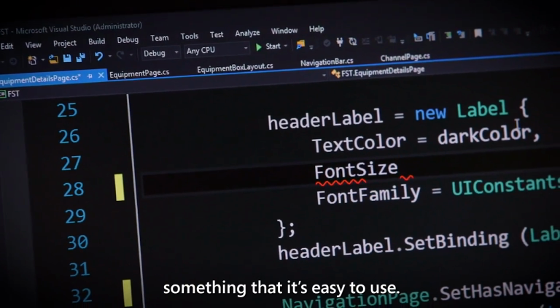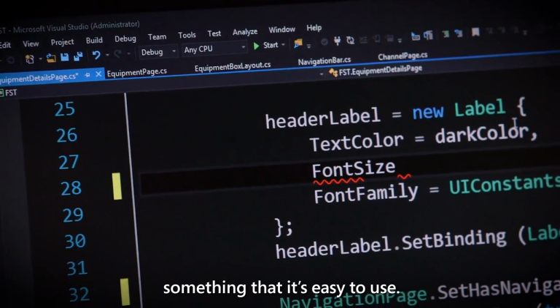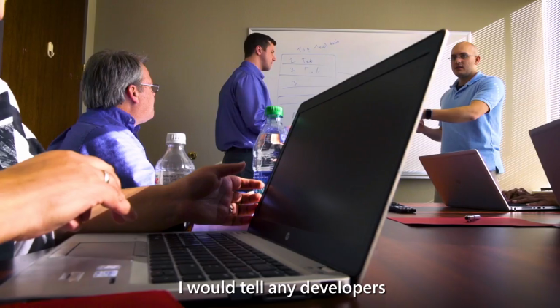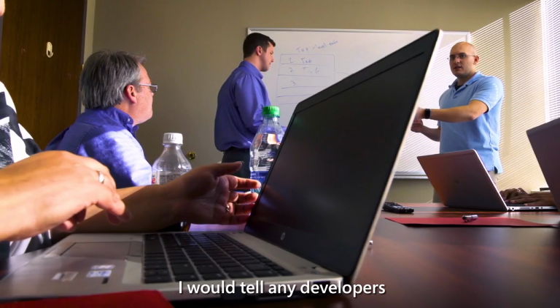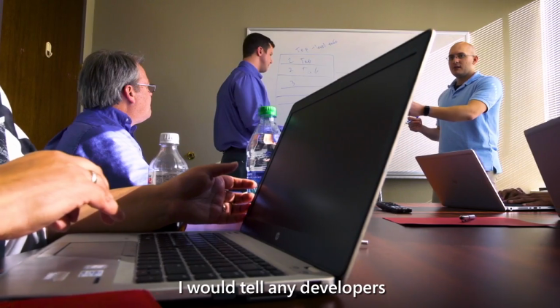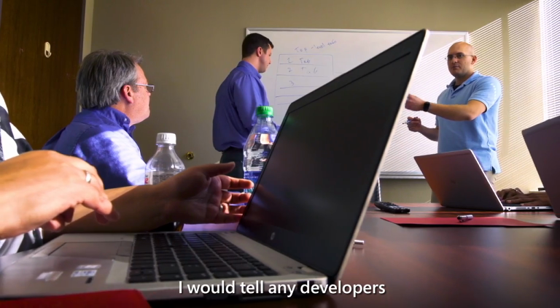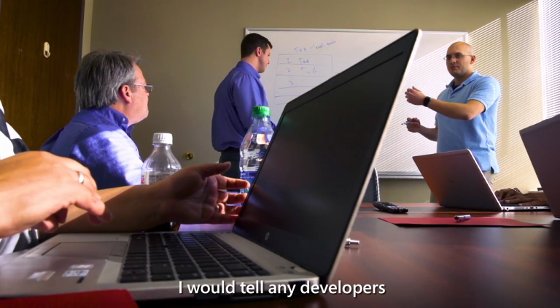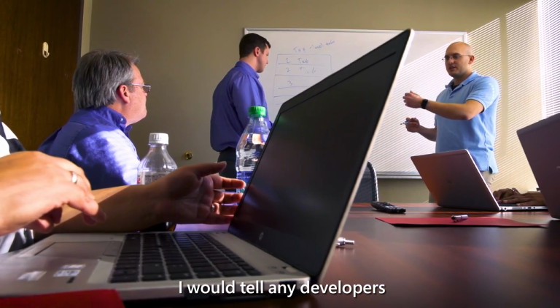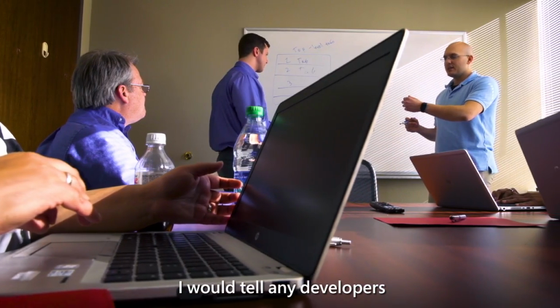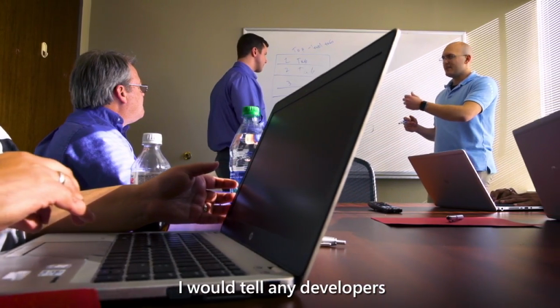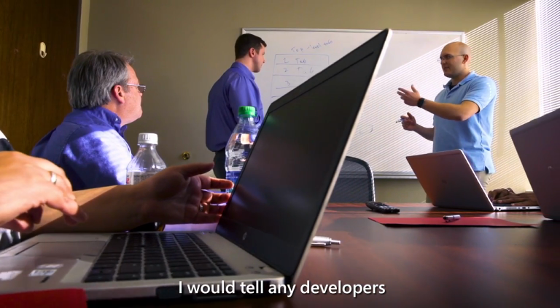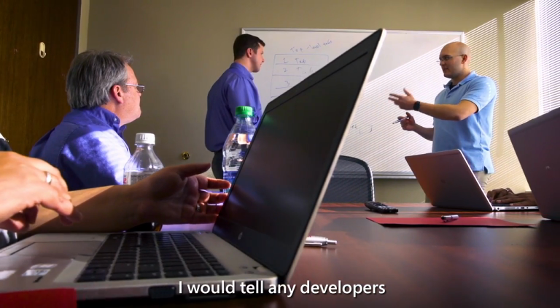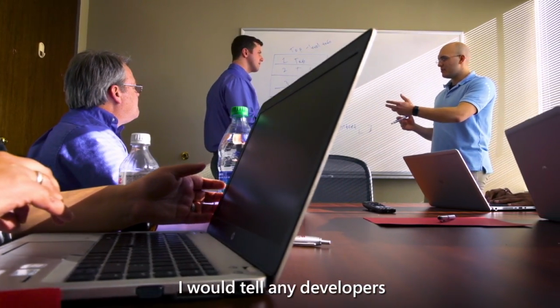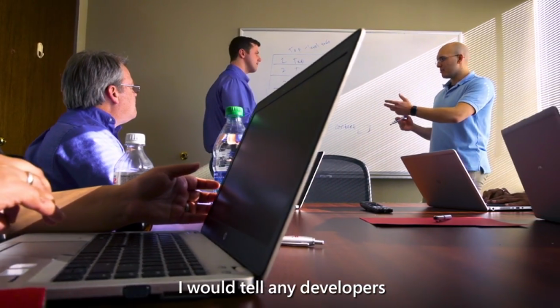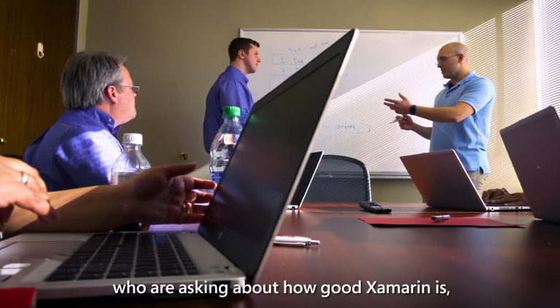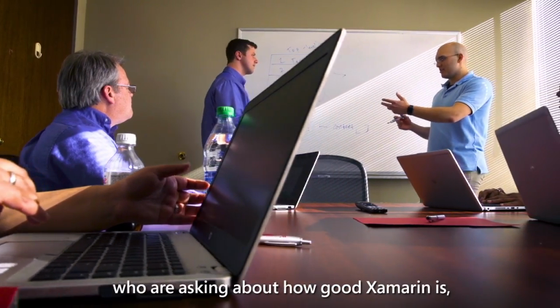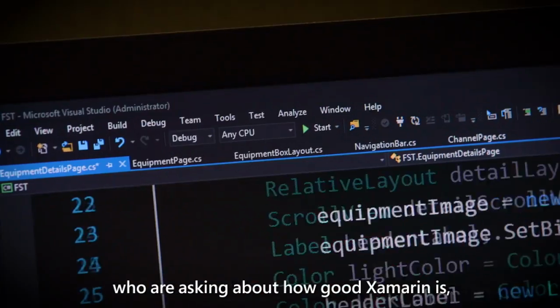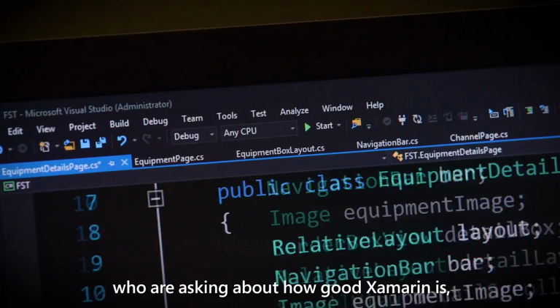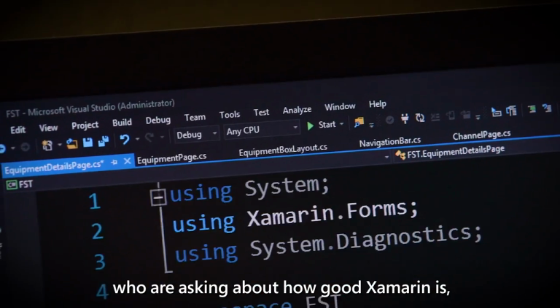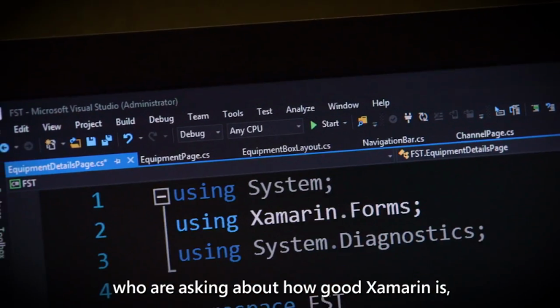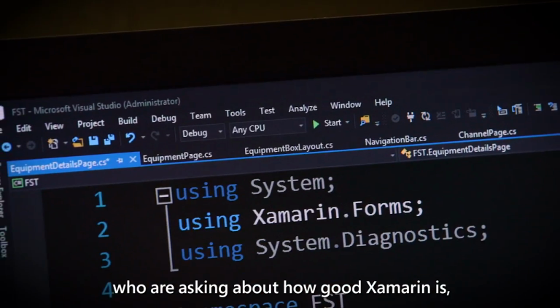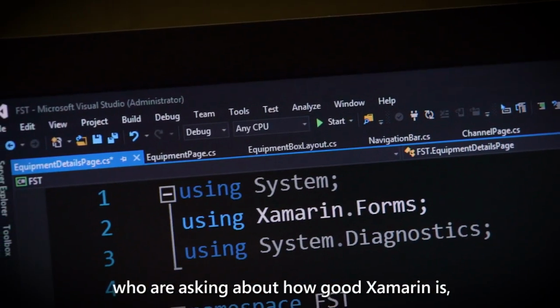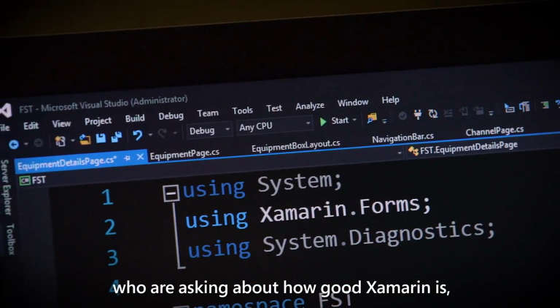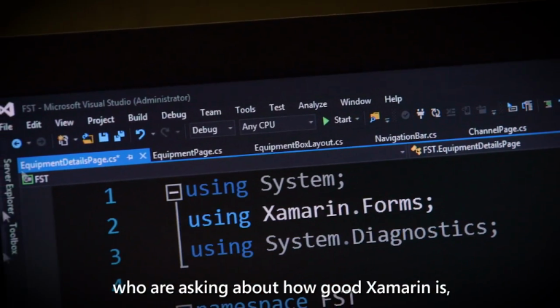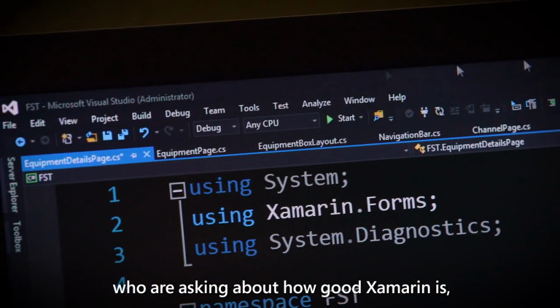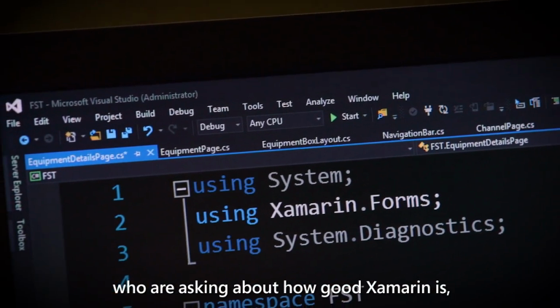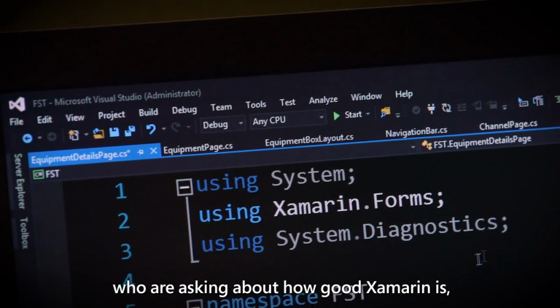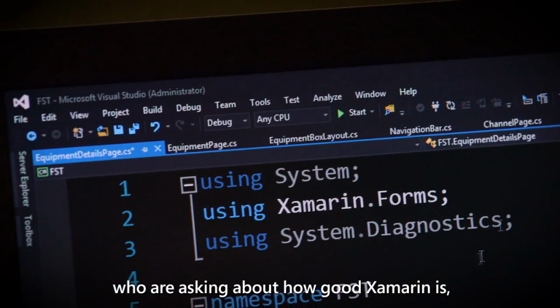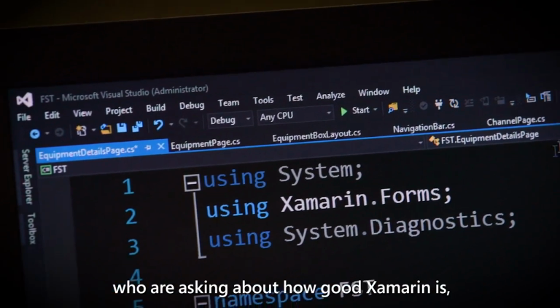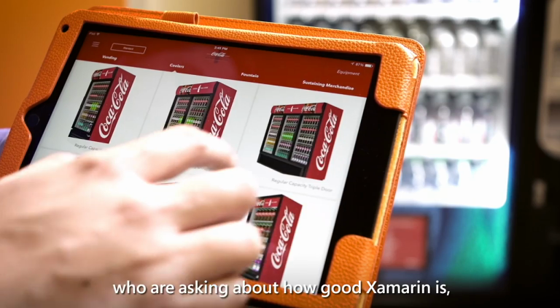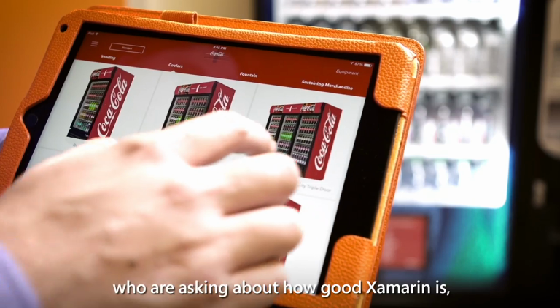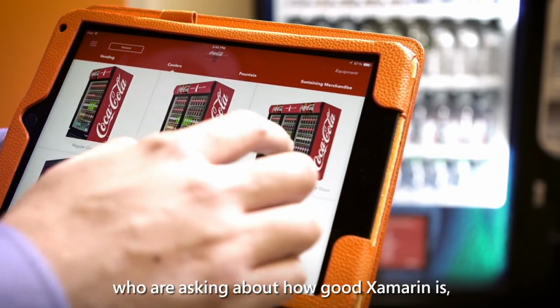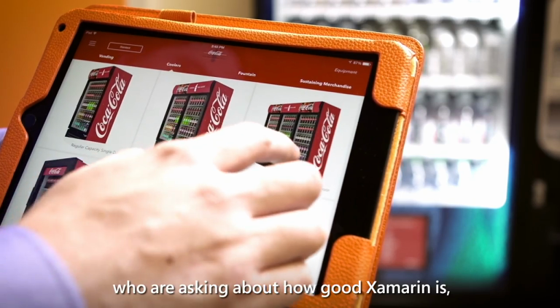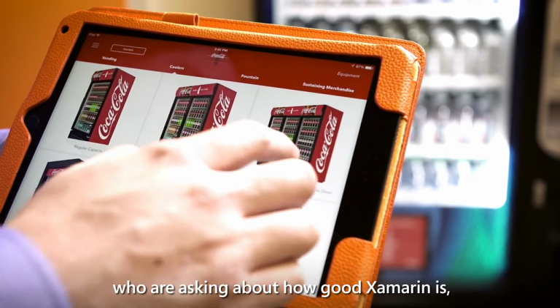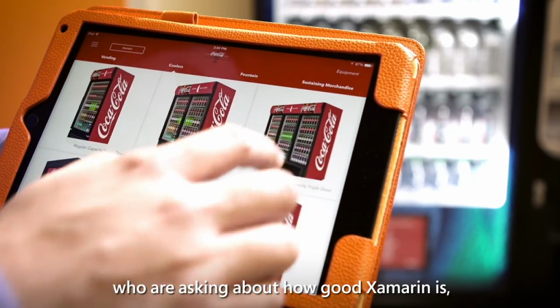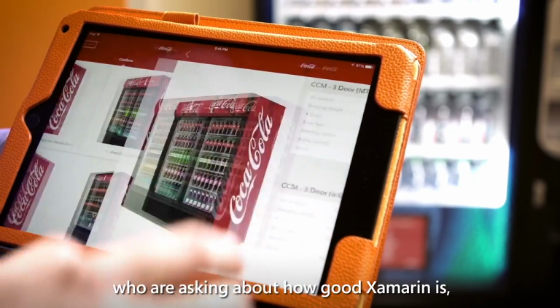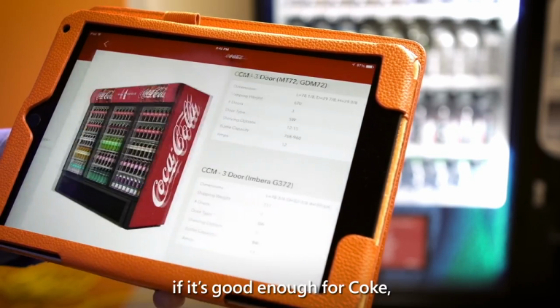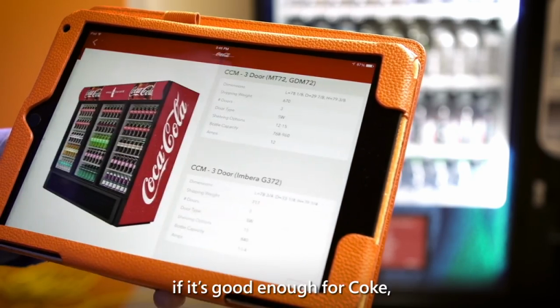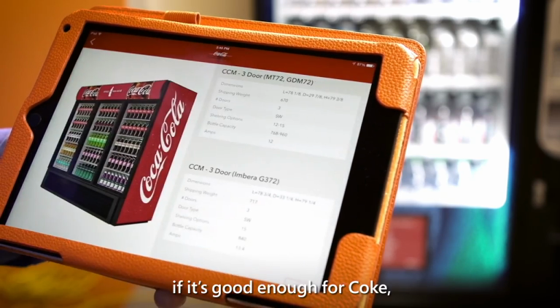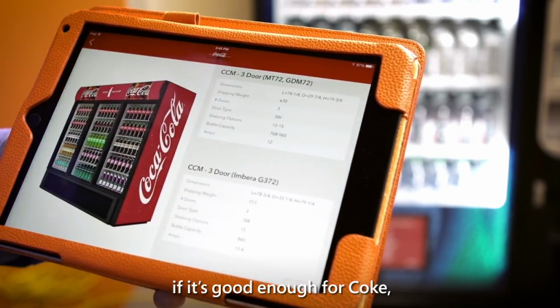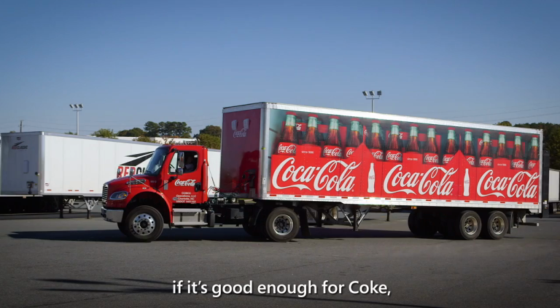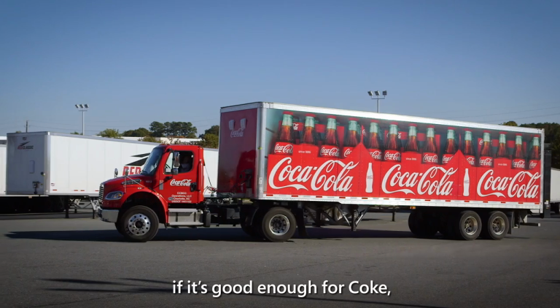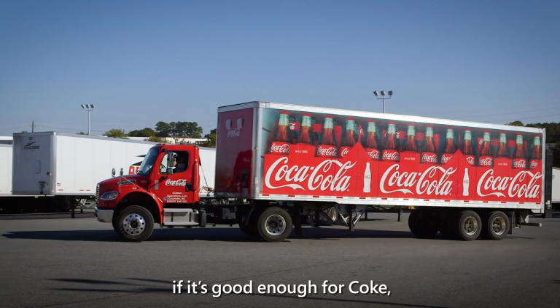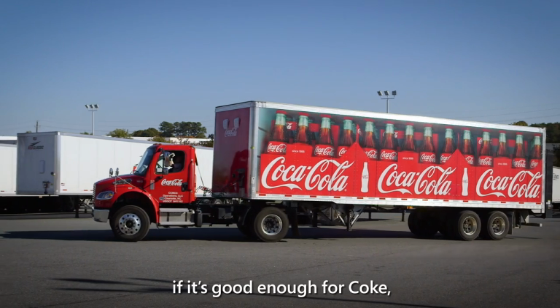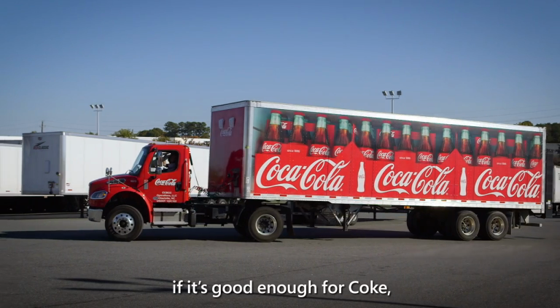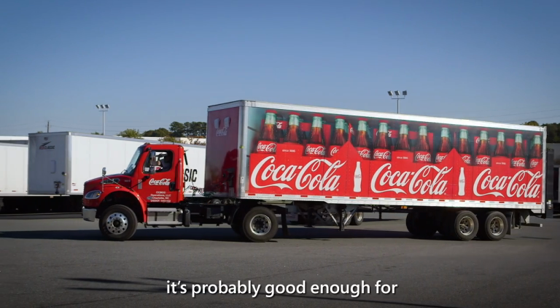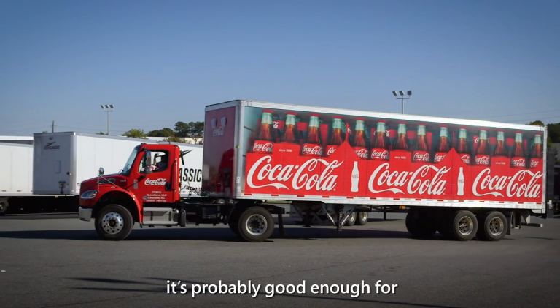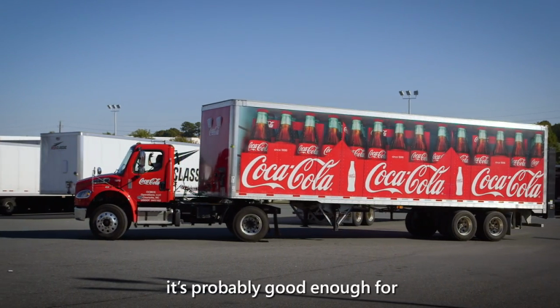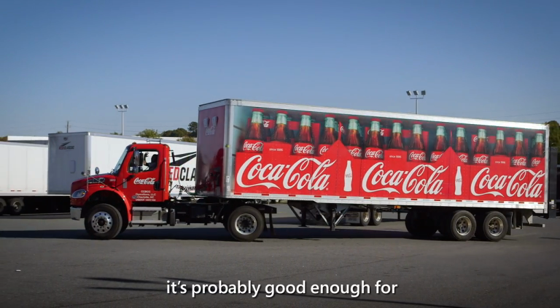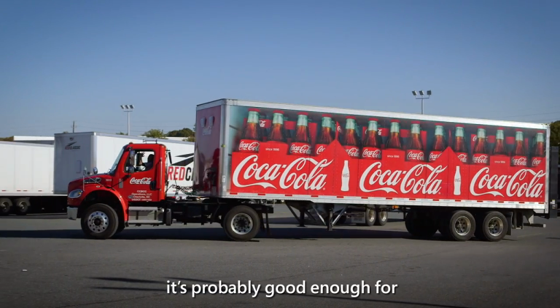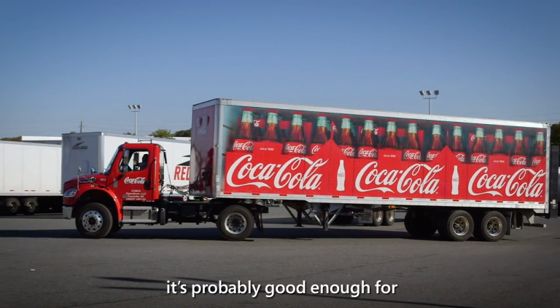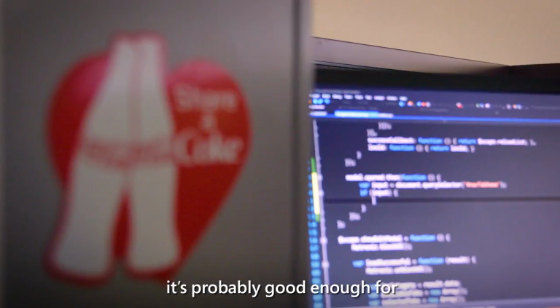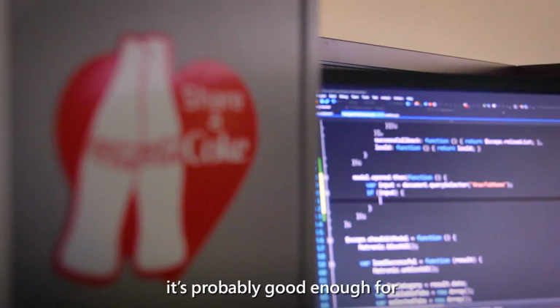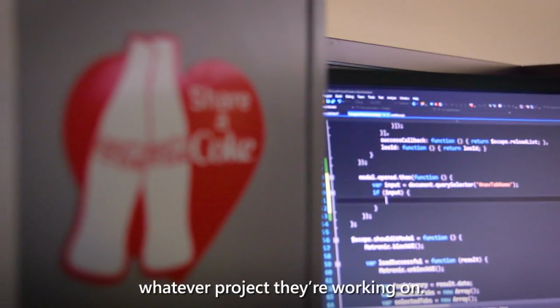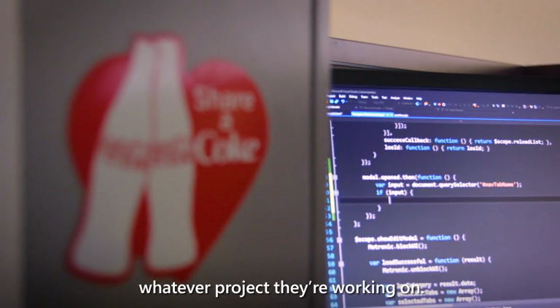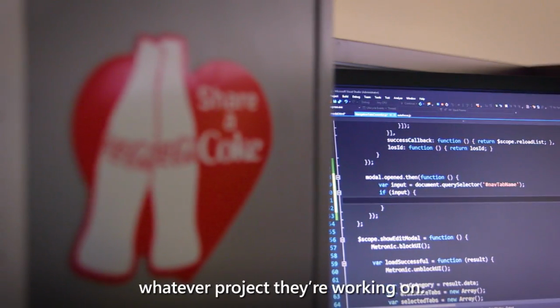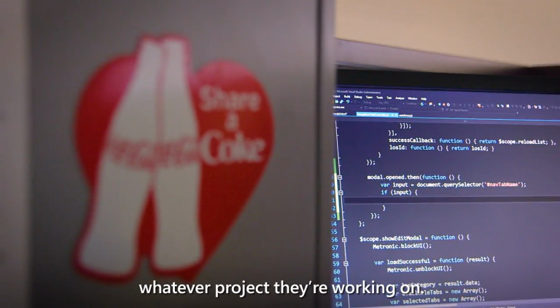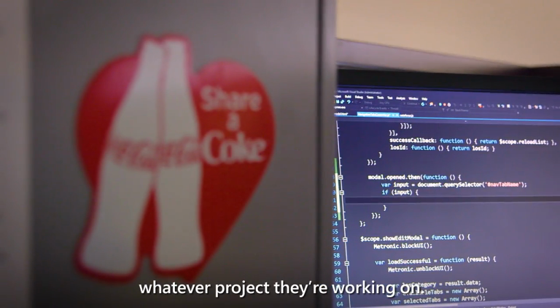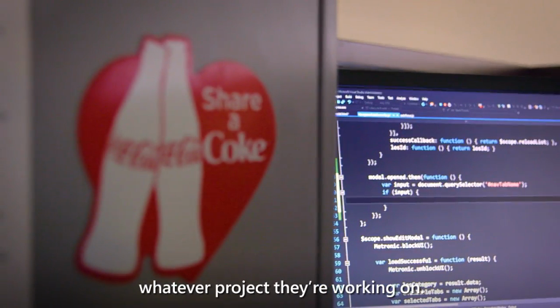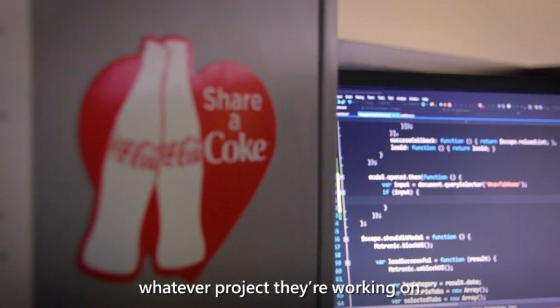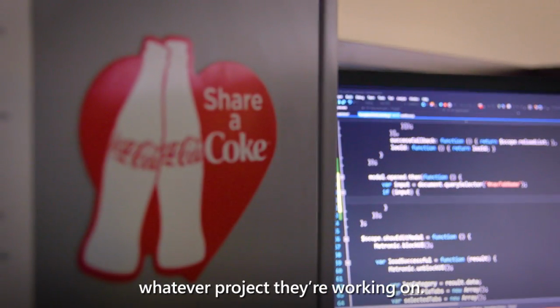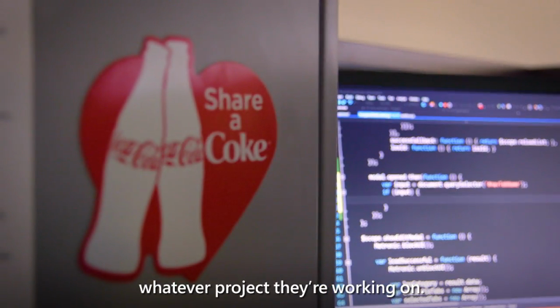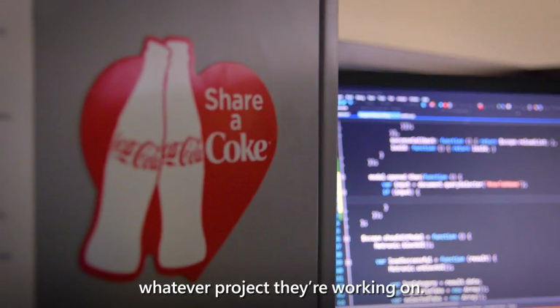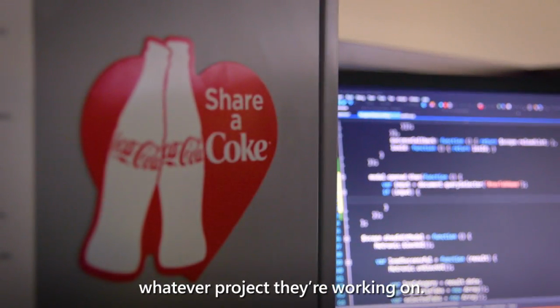I would tell any developers who are asking about how good Xamarin is — if it's good enough for Coke, it's probably good enough for whatever project they're working on.